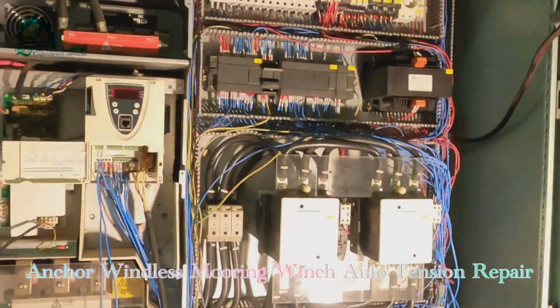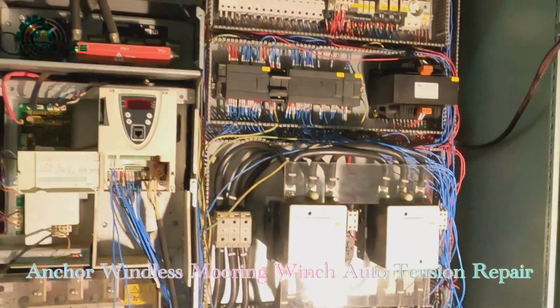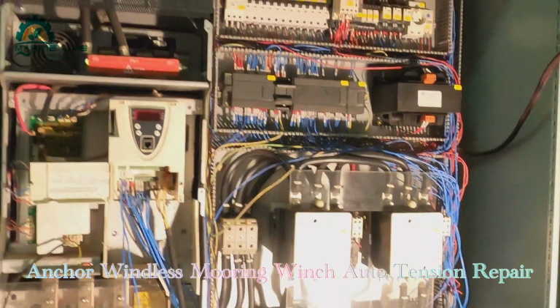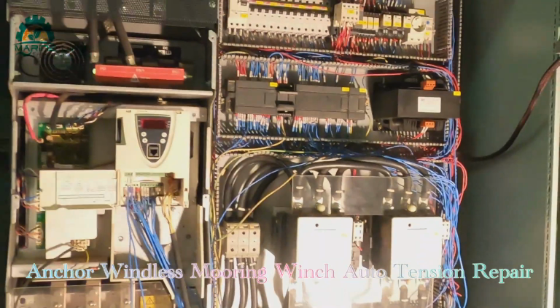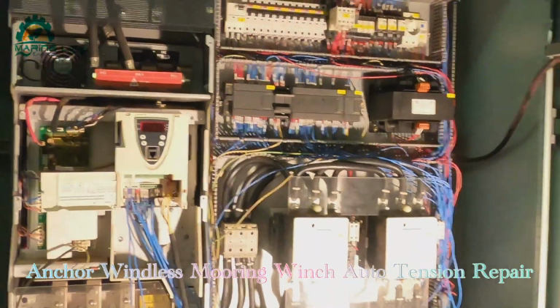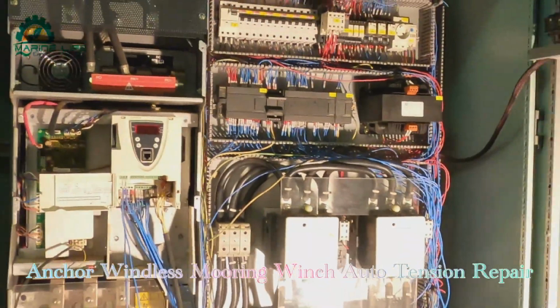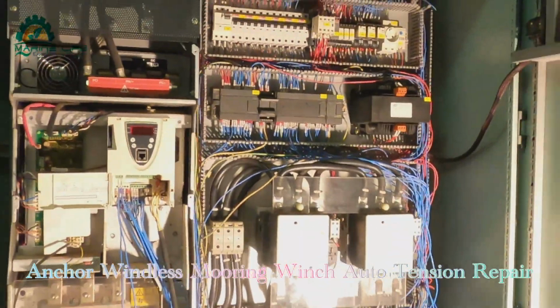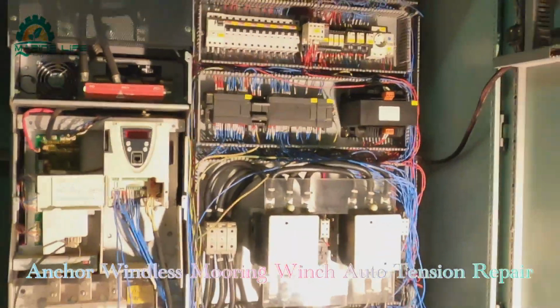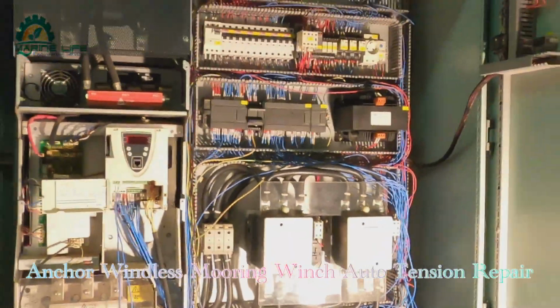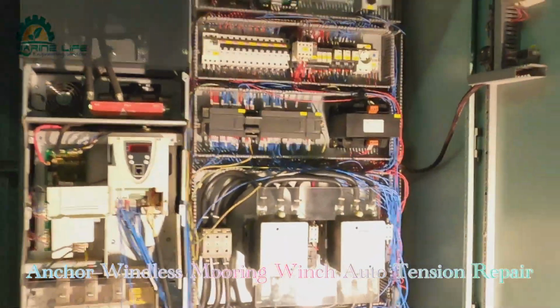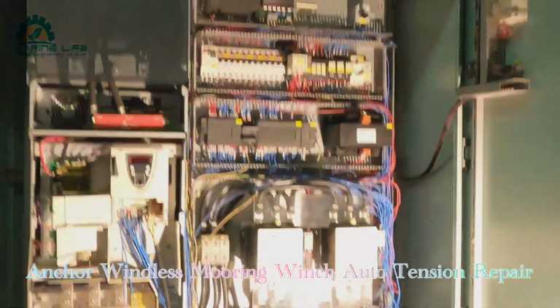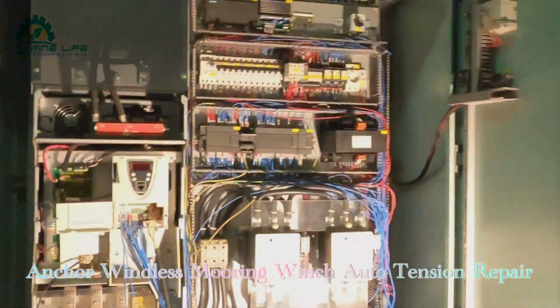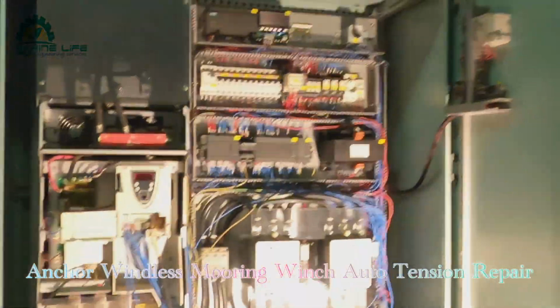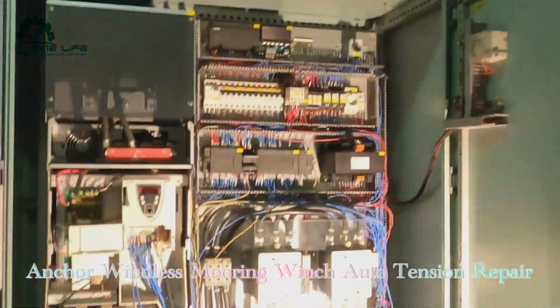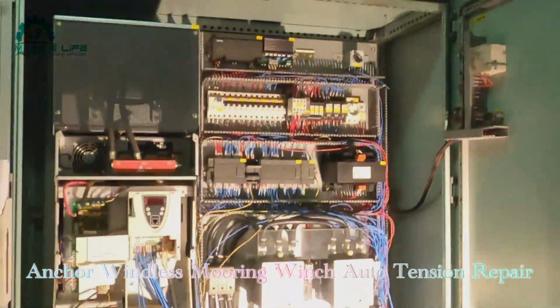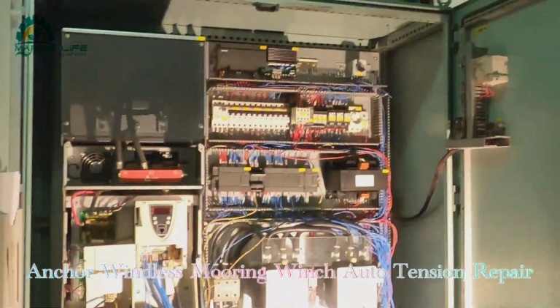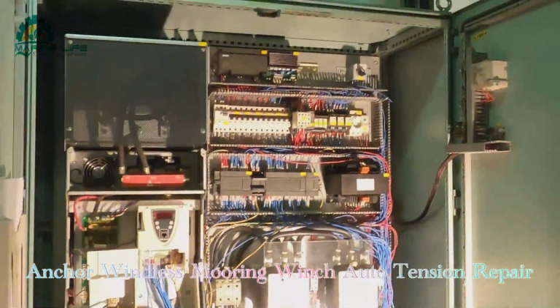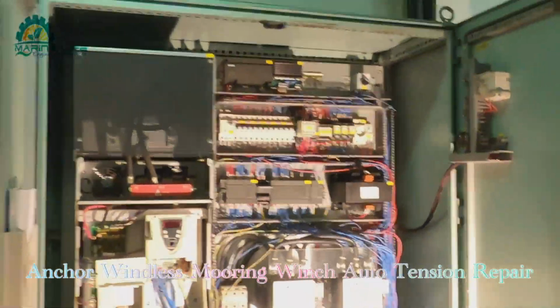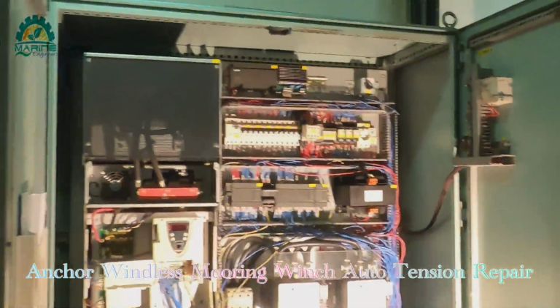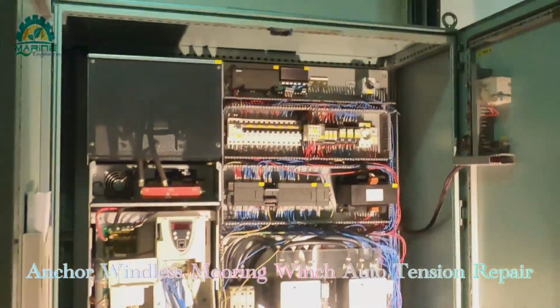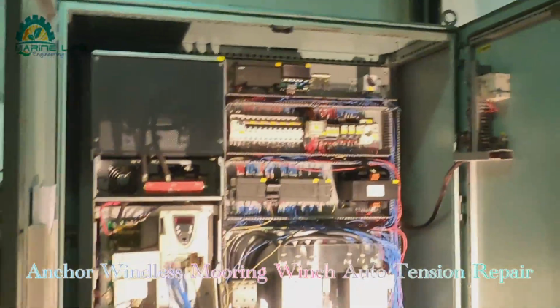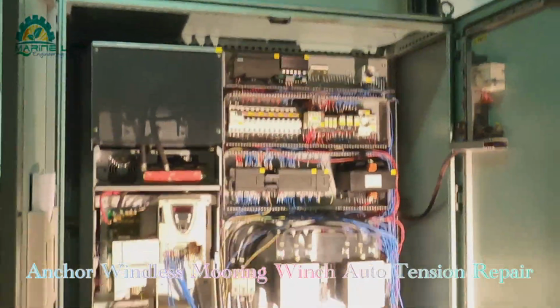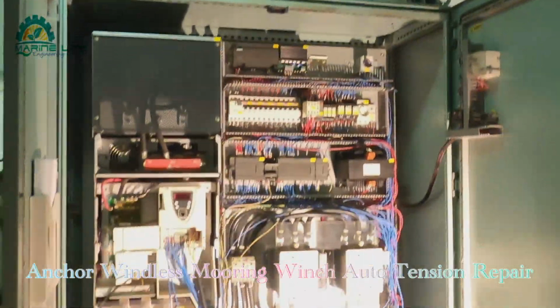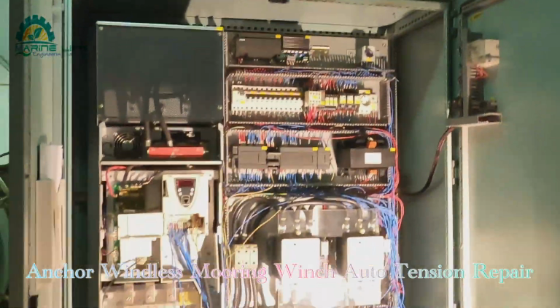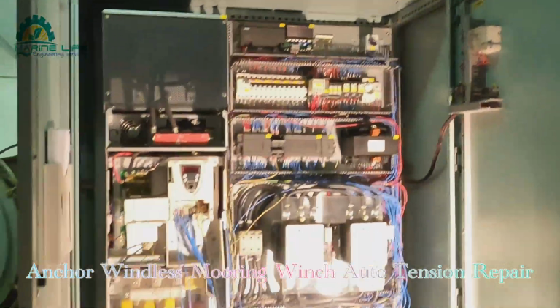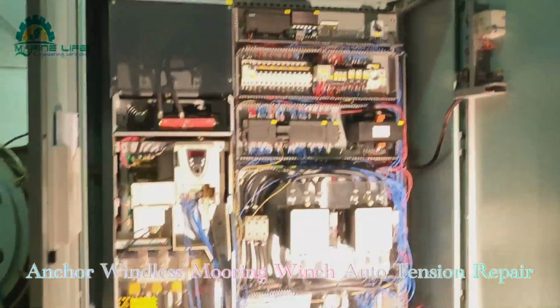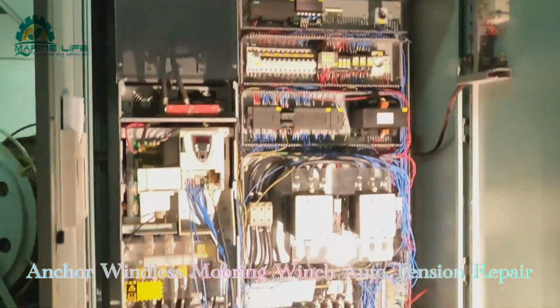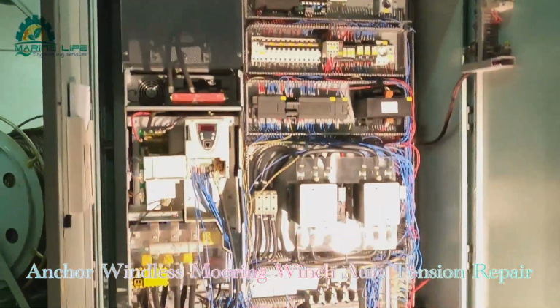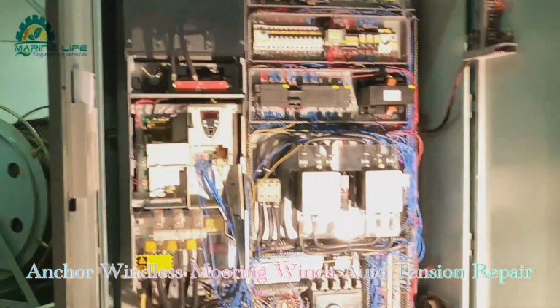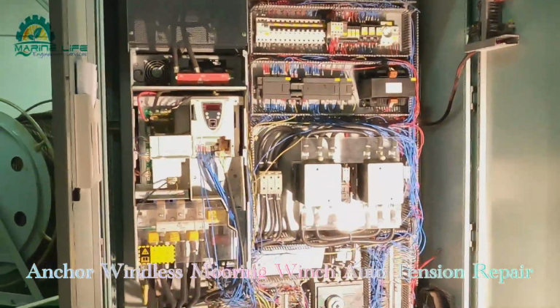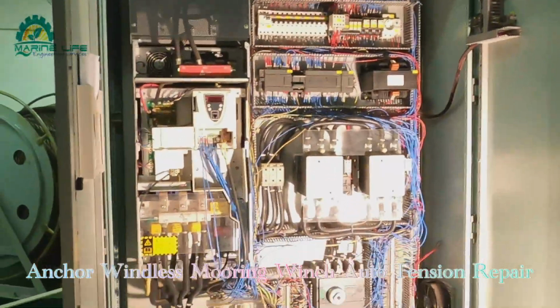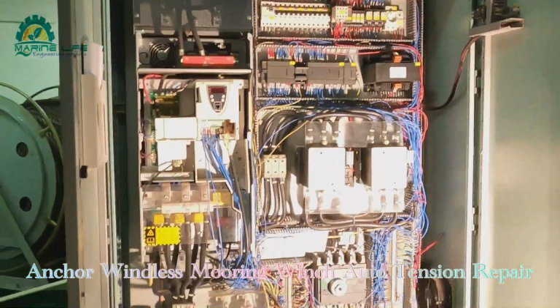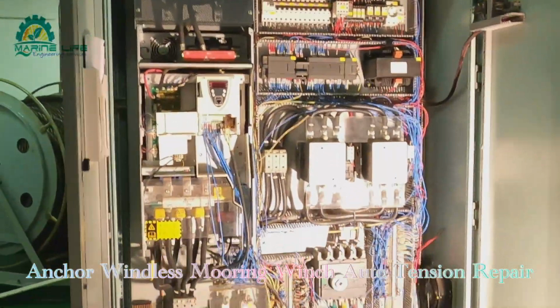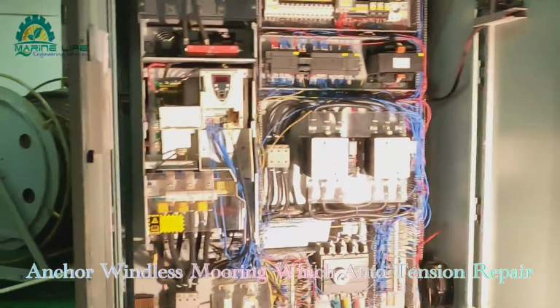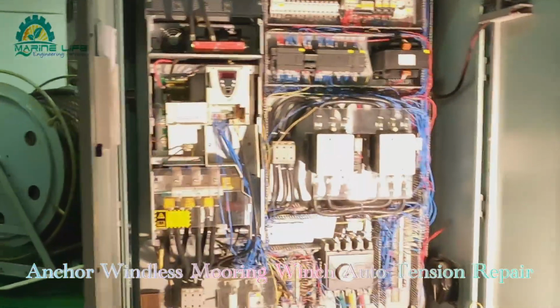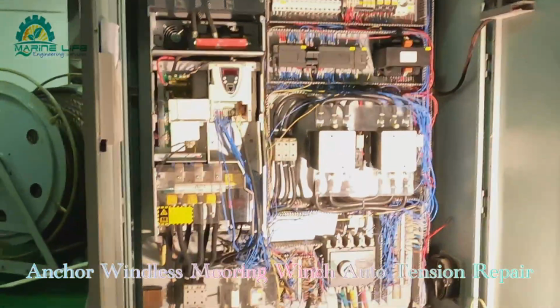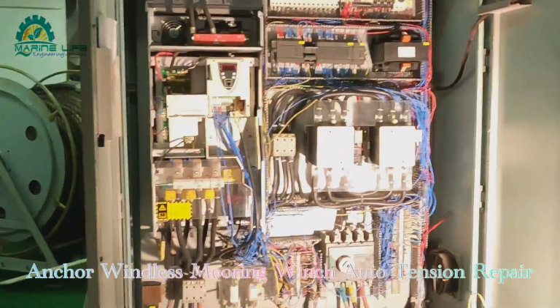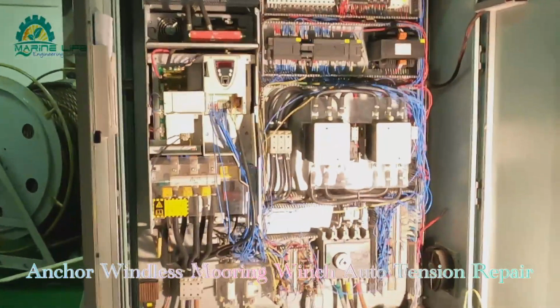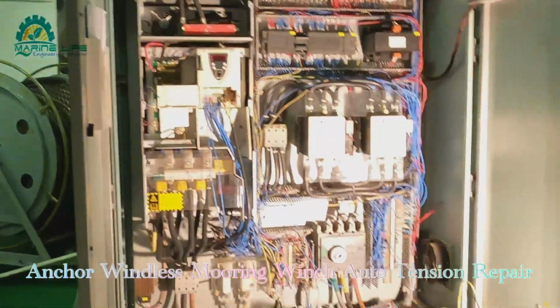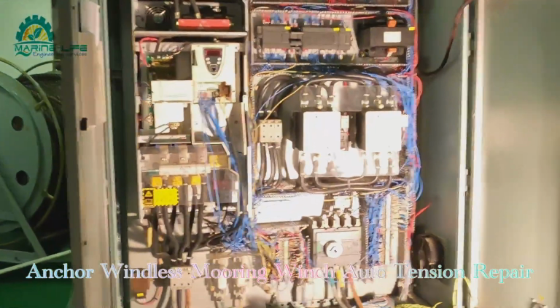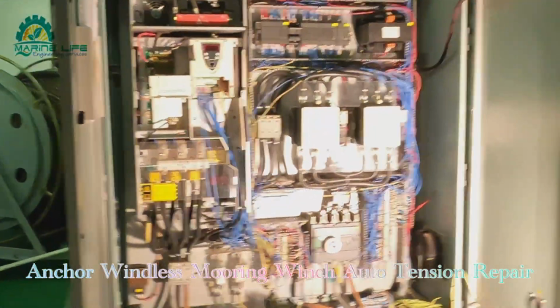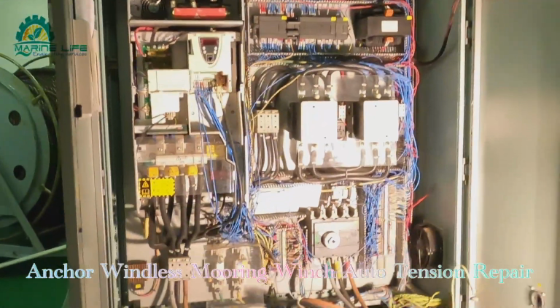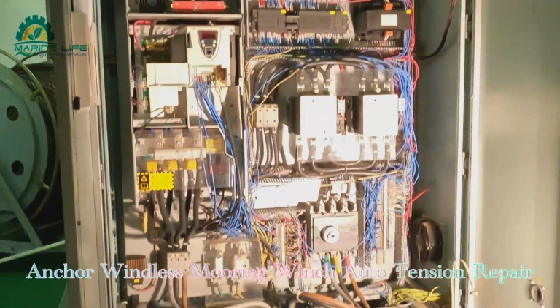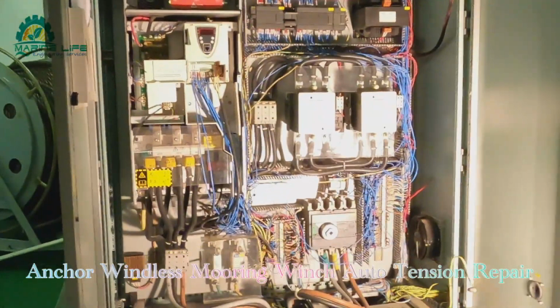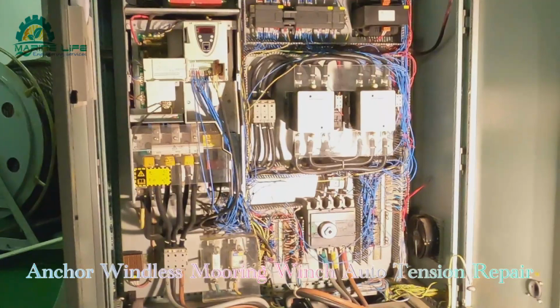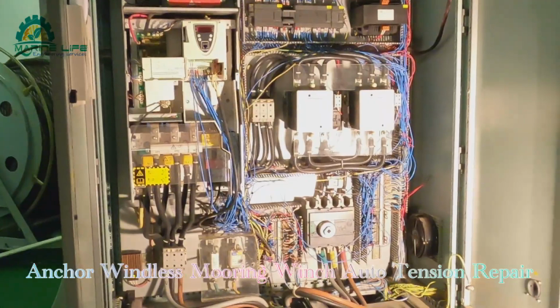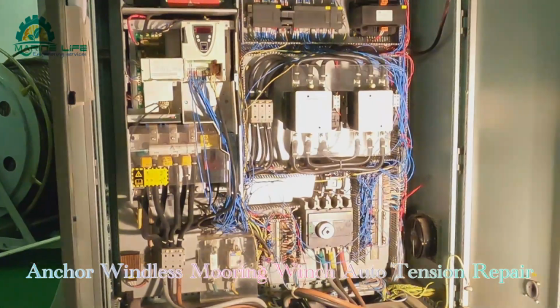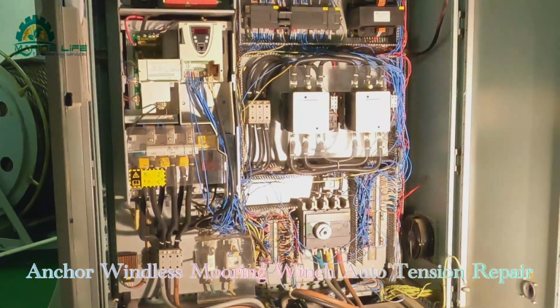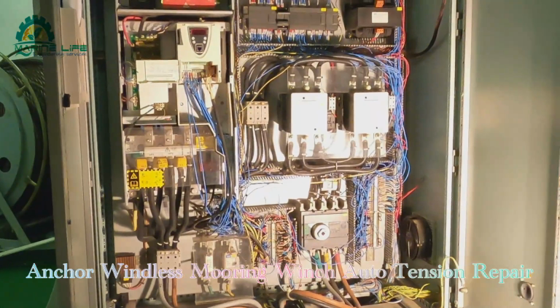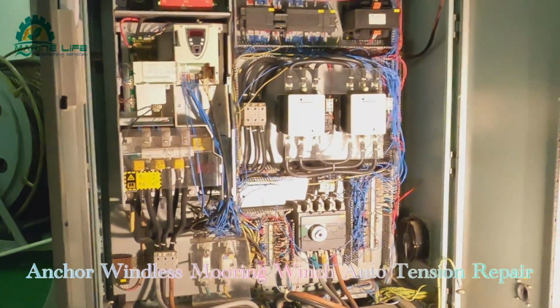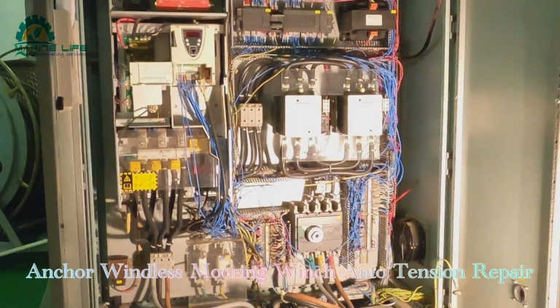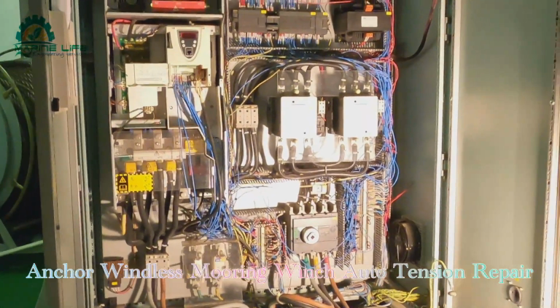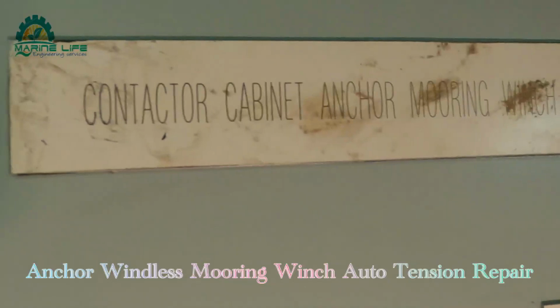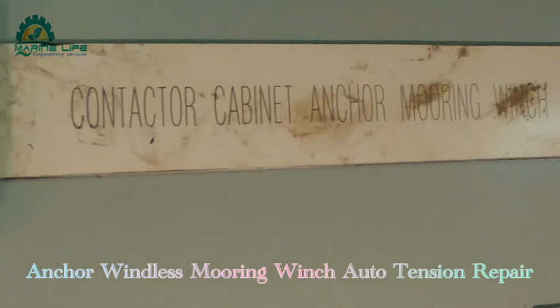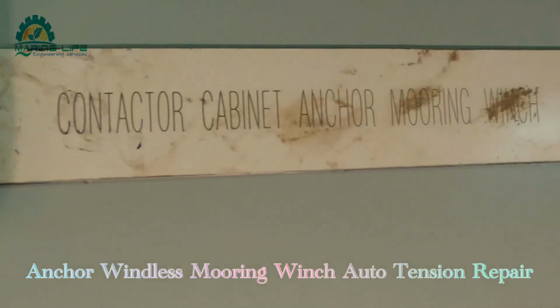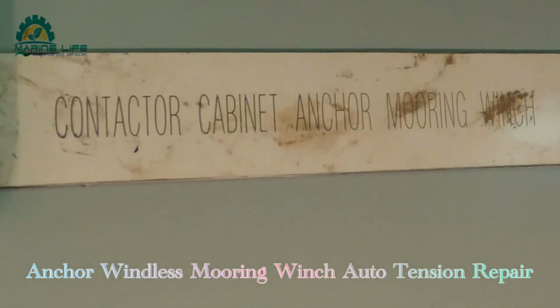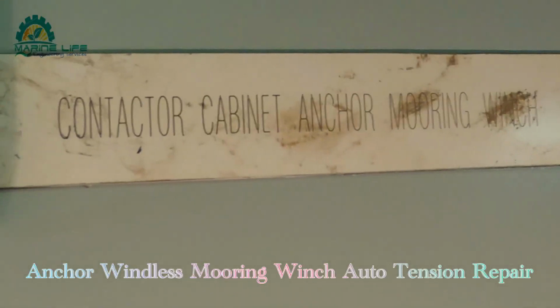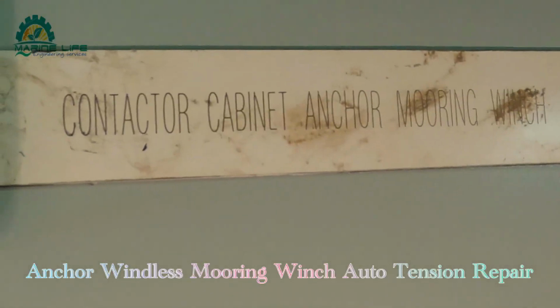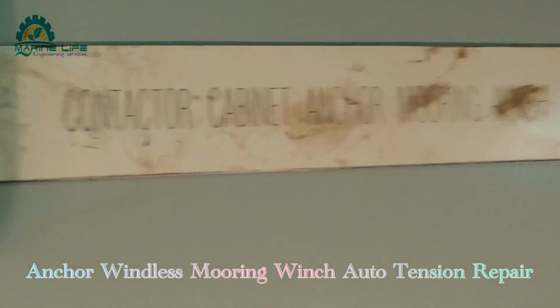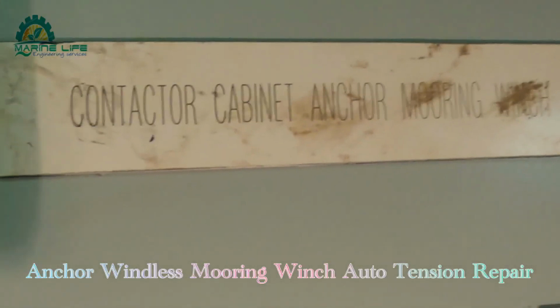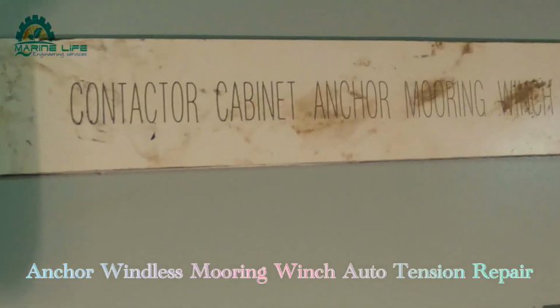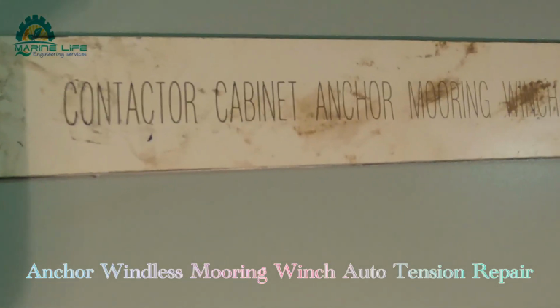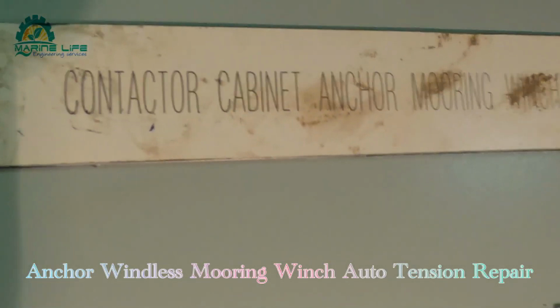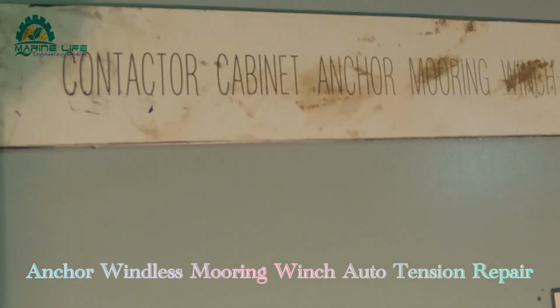Some connections are not as per the diagram, so you have to take out all the cable connections one by one.